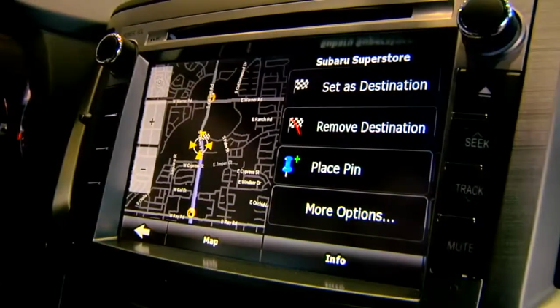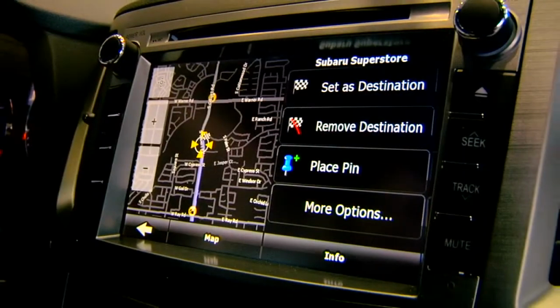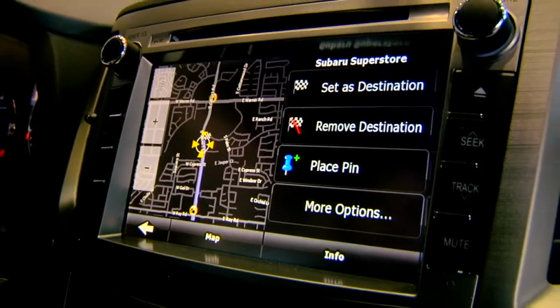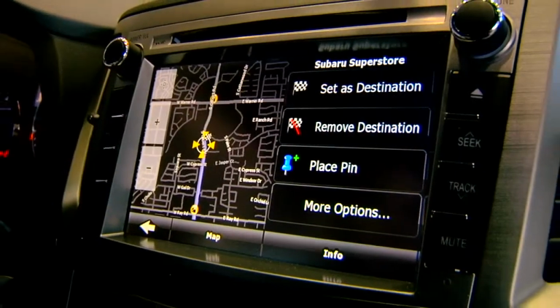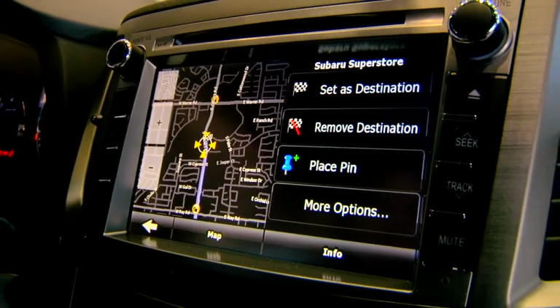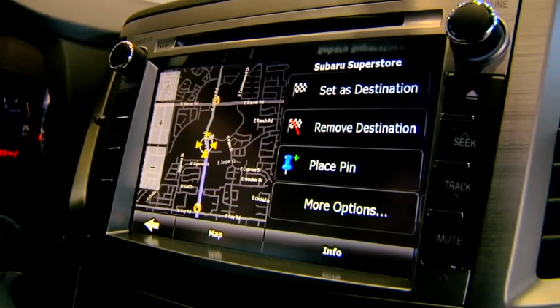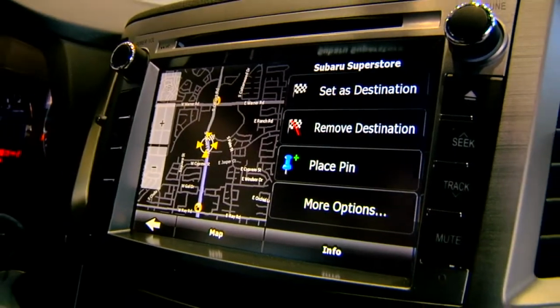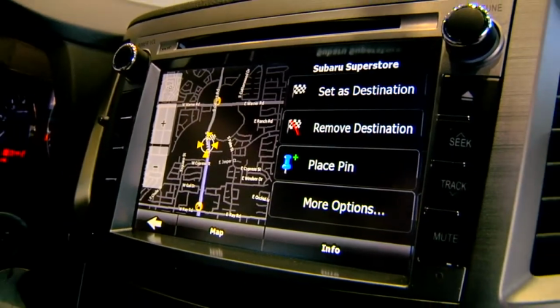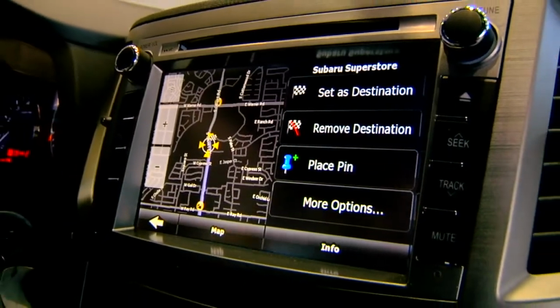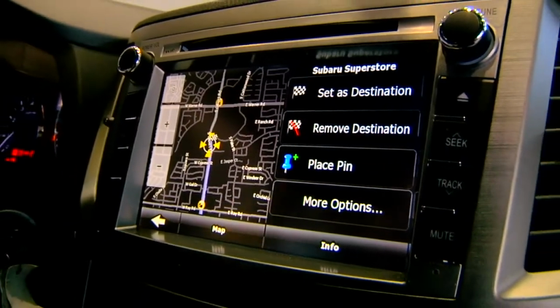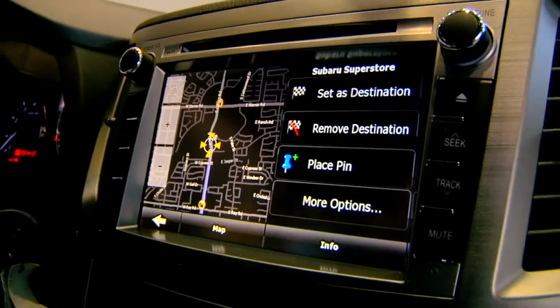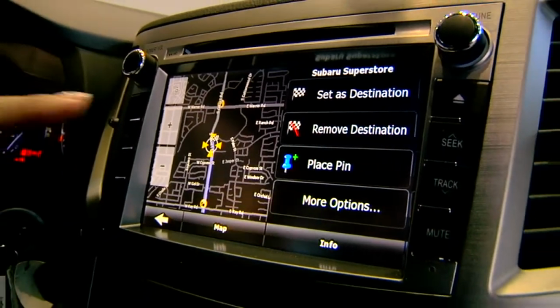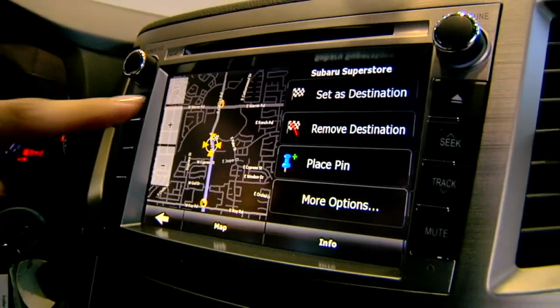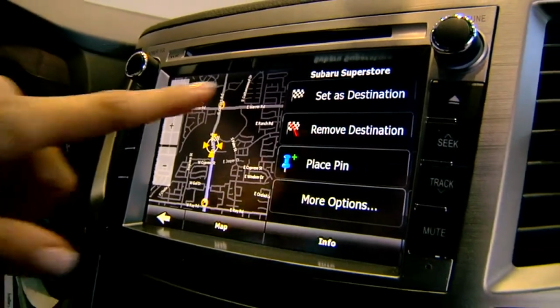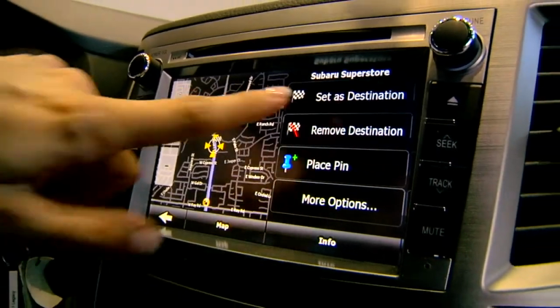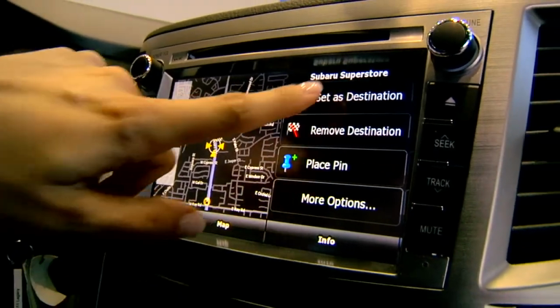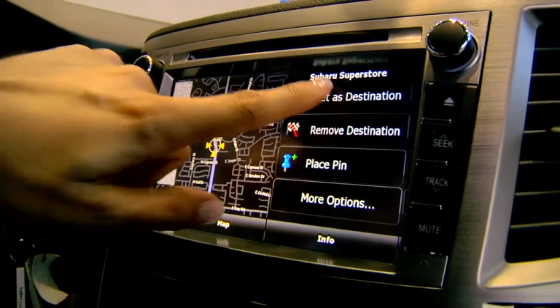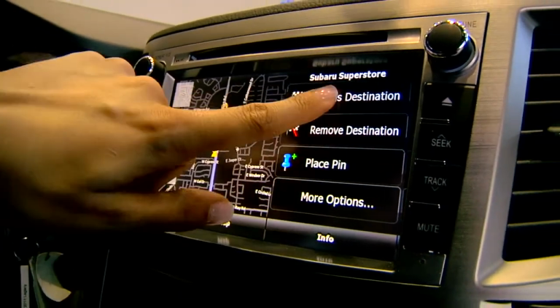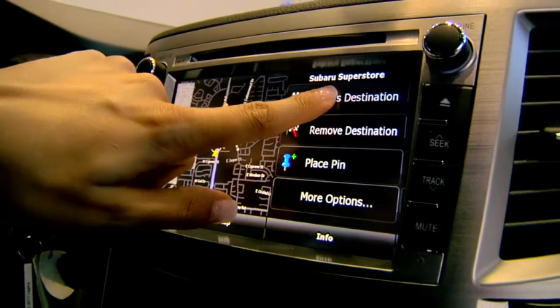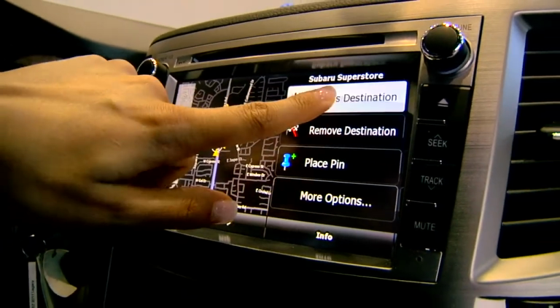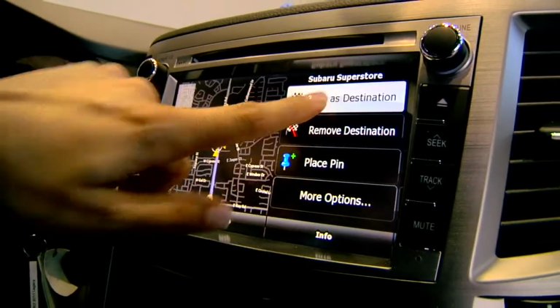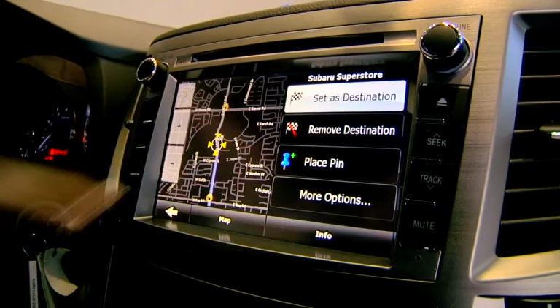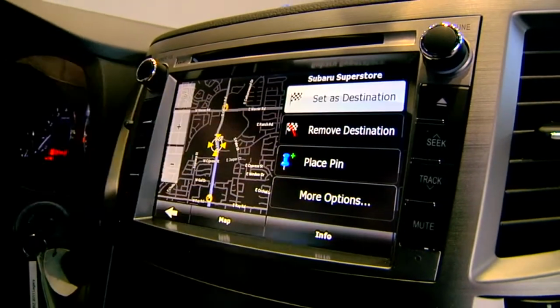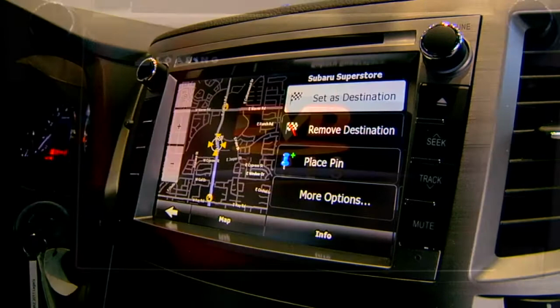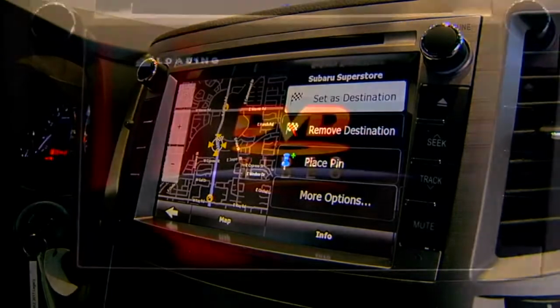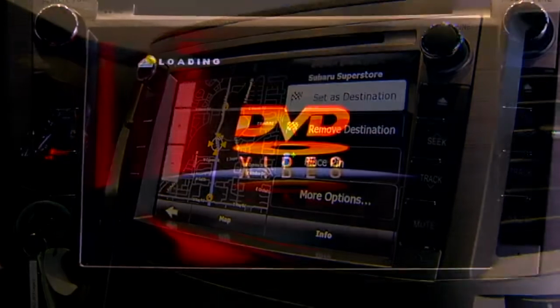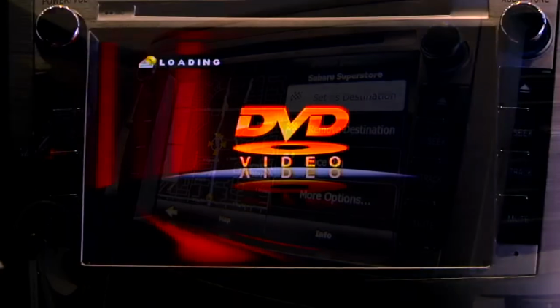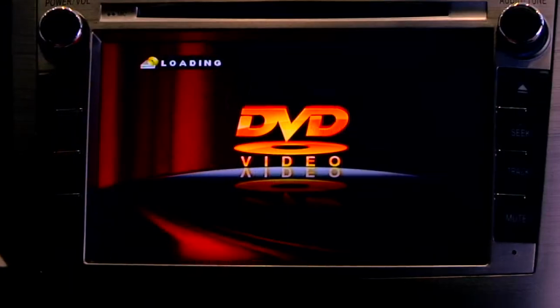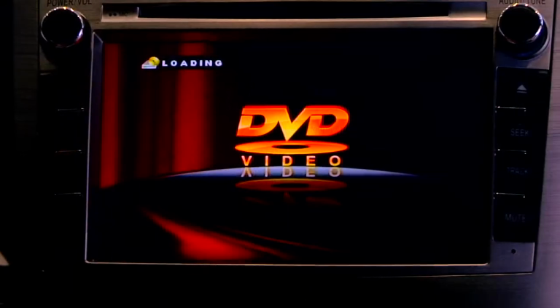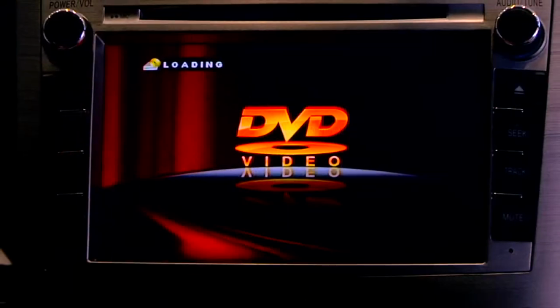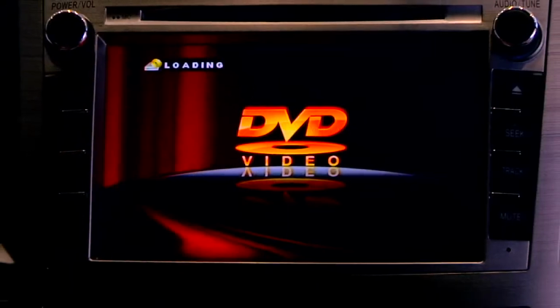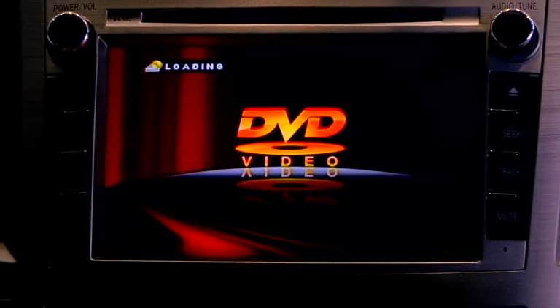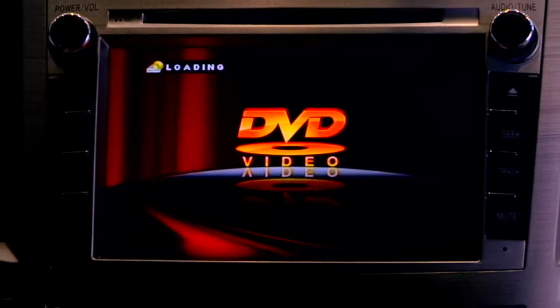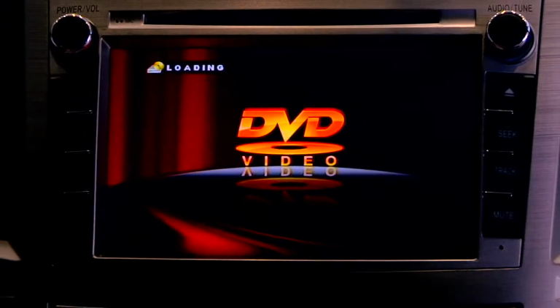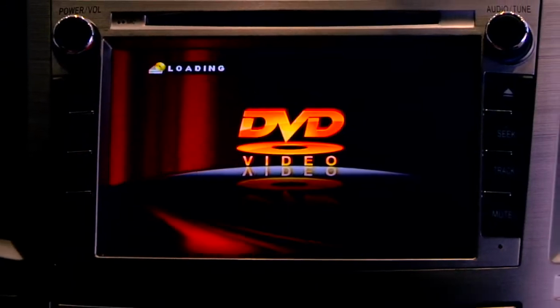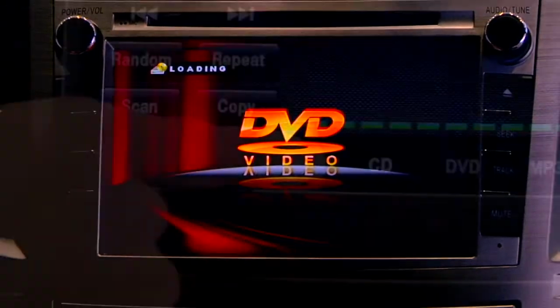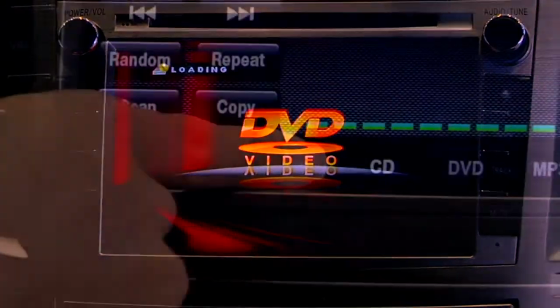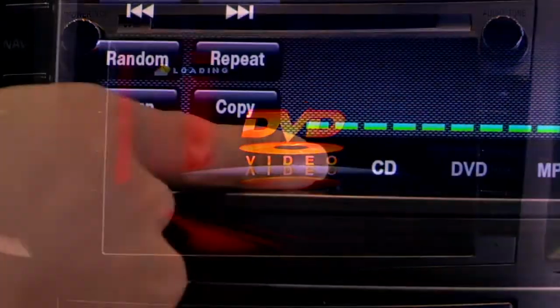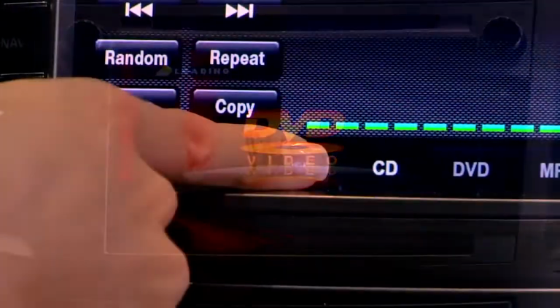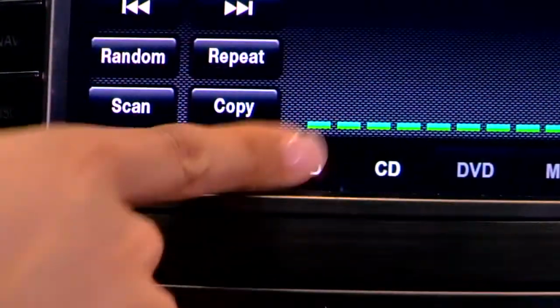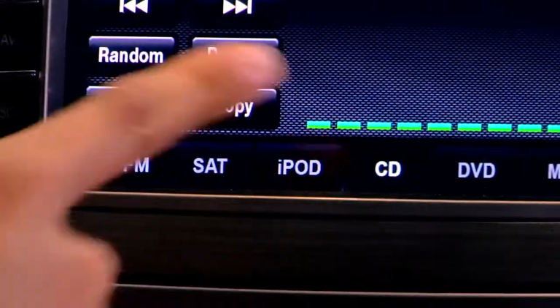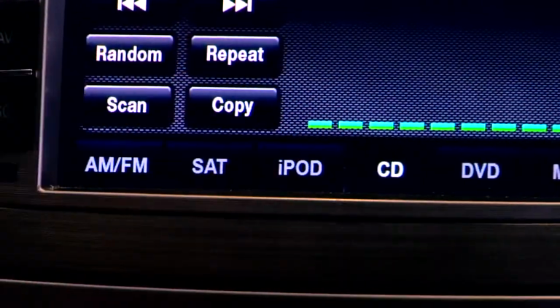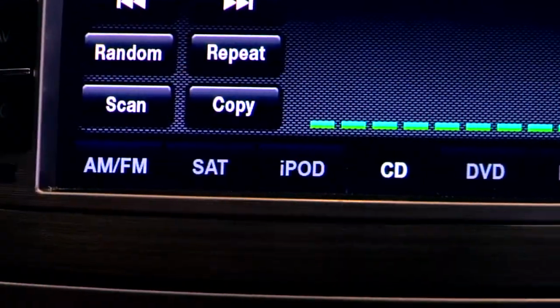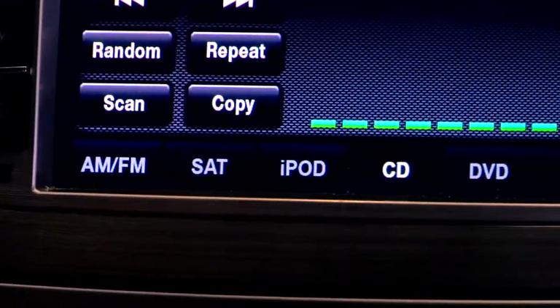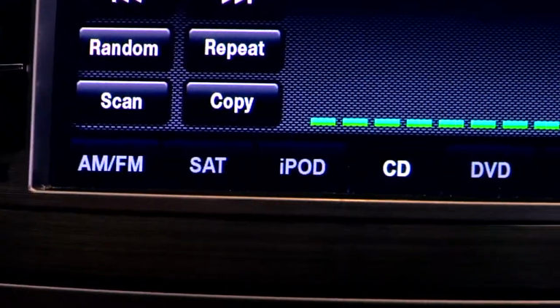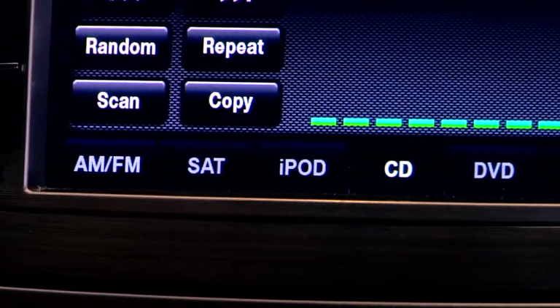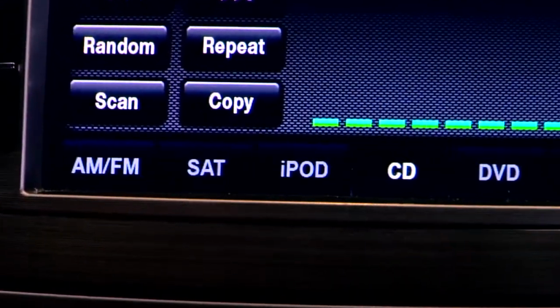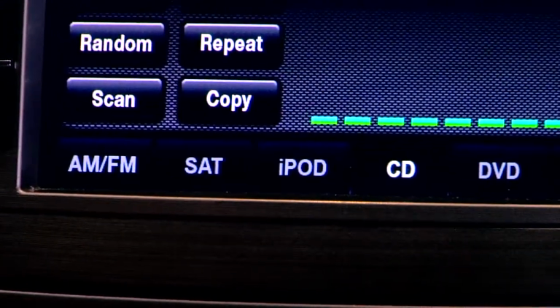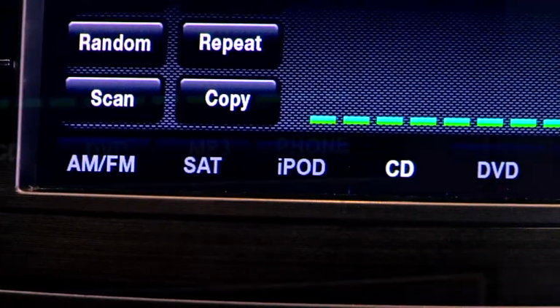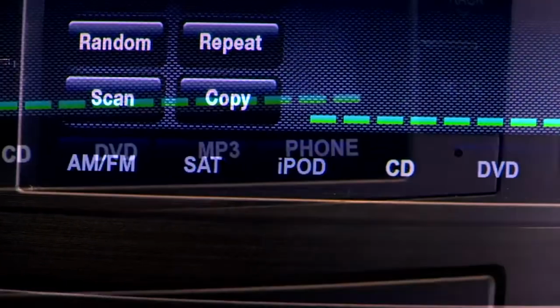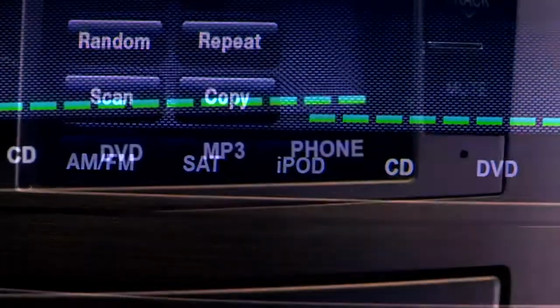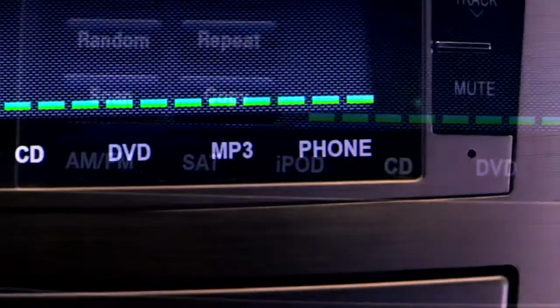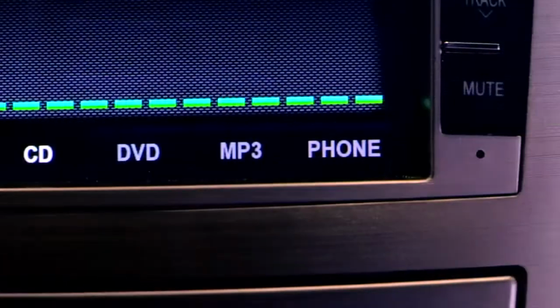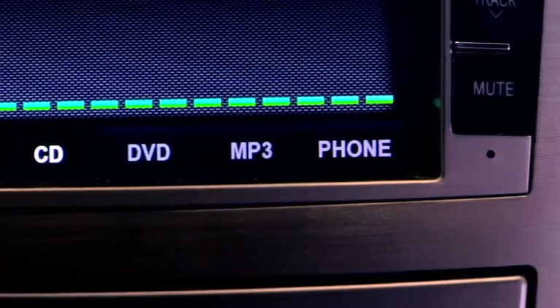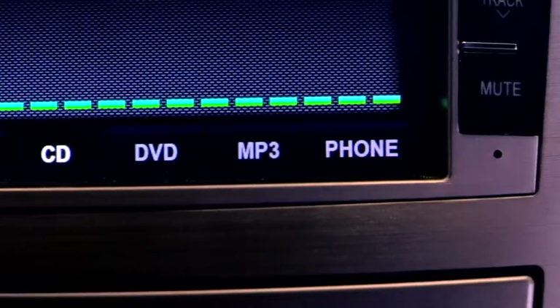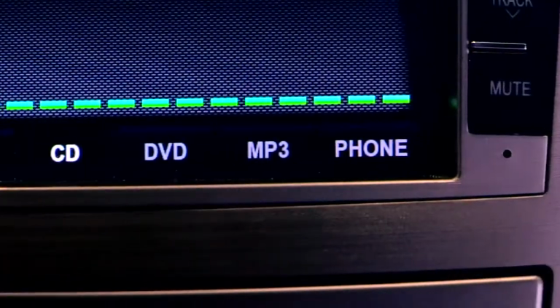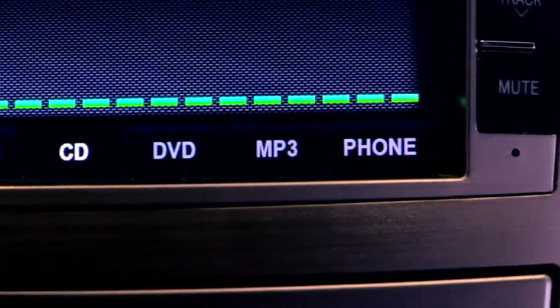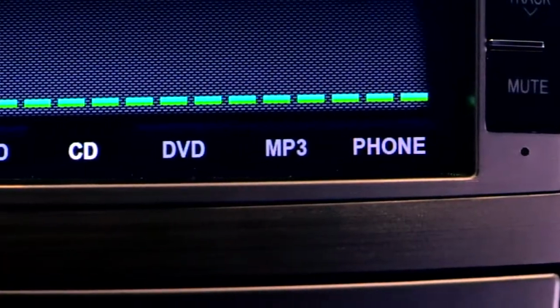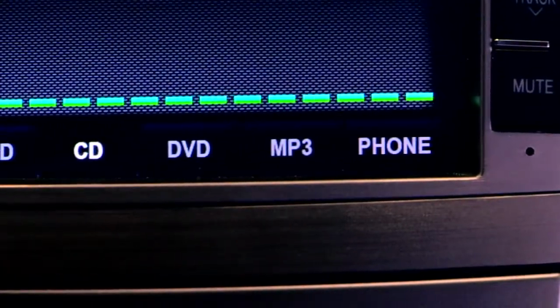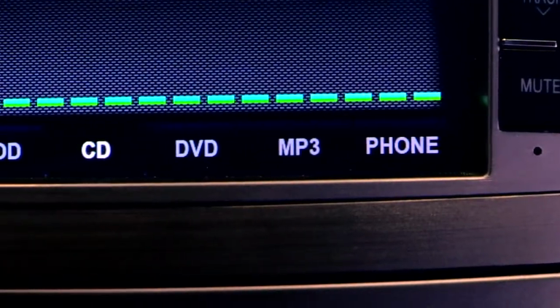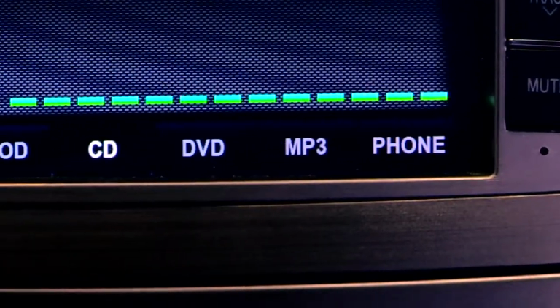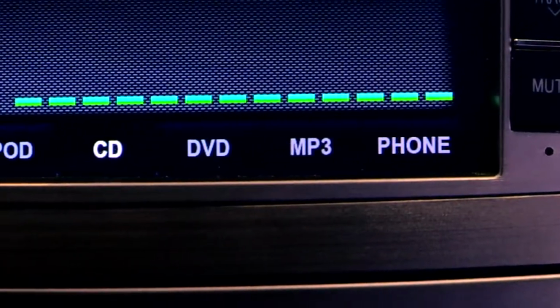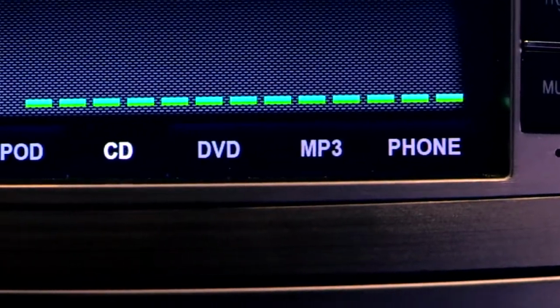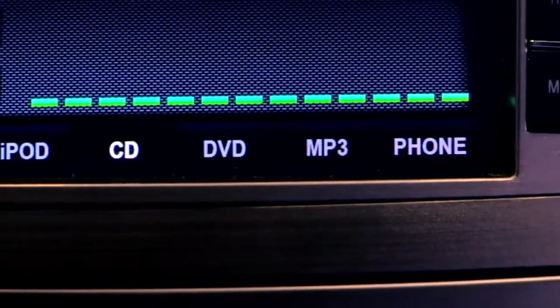Plus, the navigation system includes GPS, a DVD player, iPod connectivity, Bluetooth, and available satellite radio.